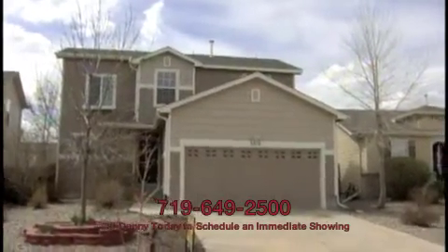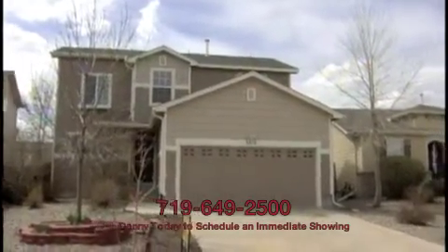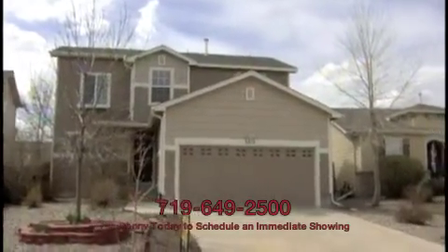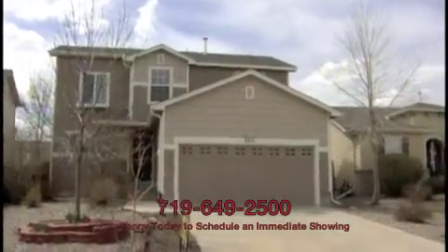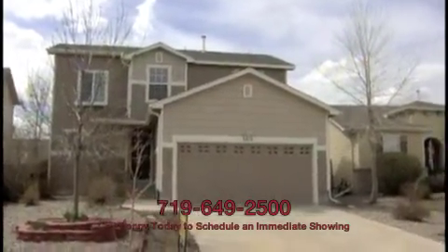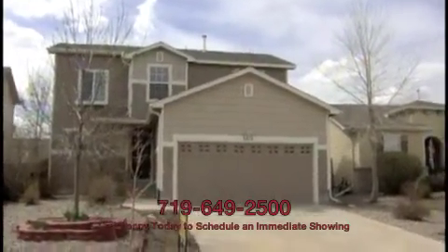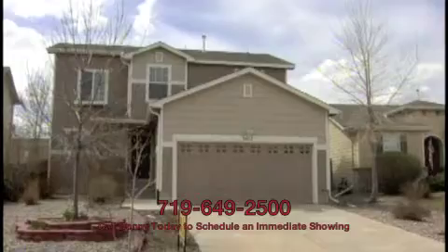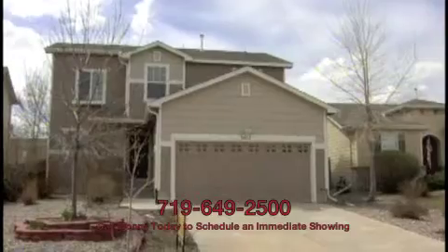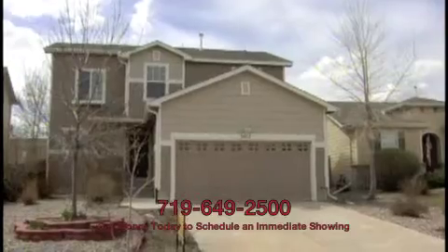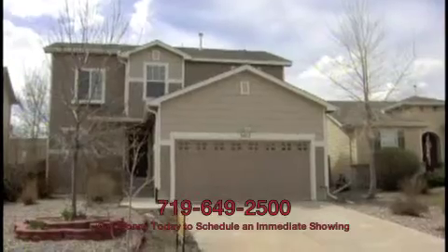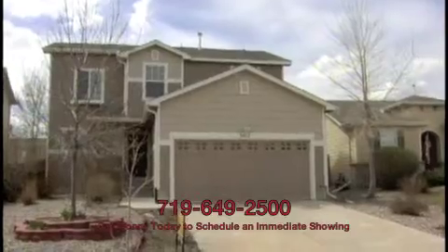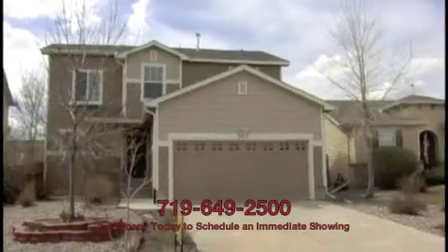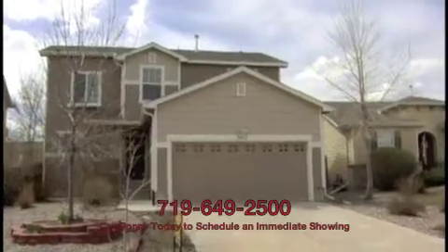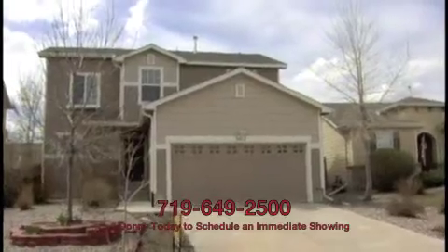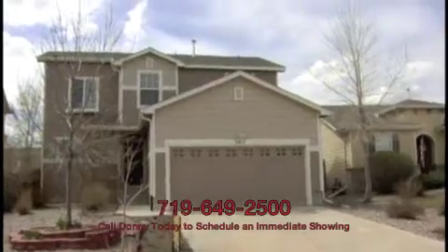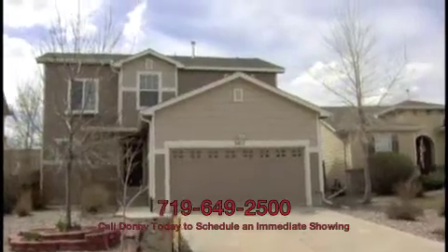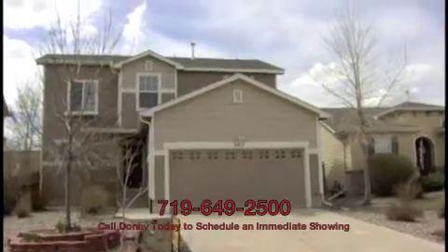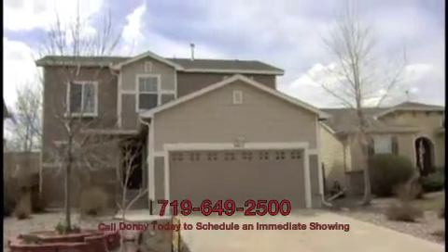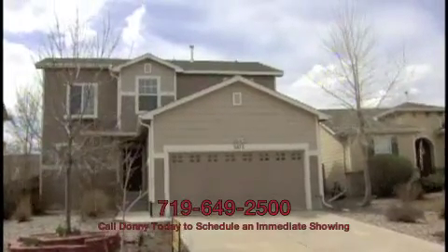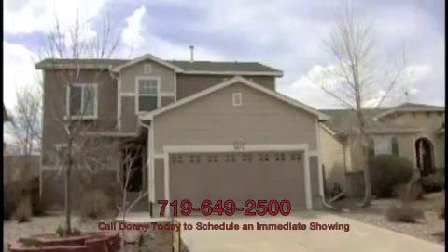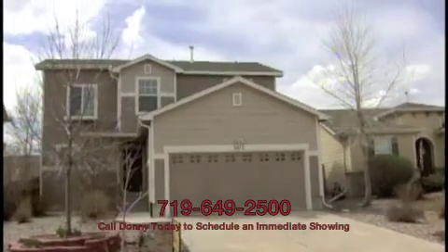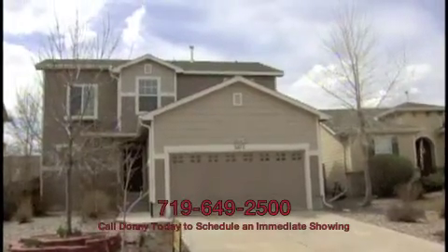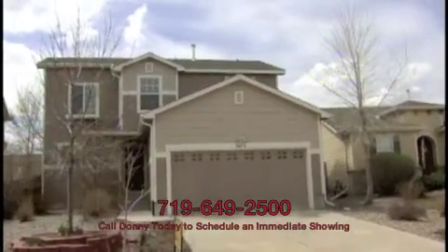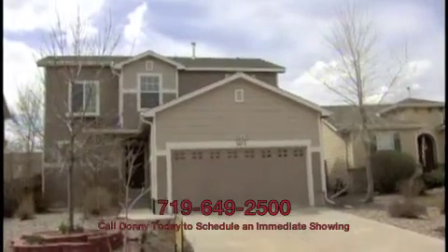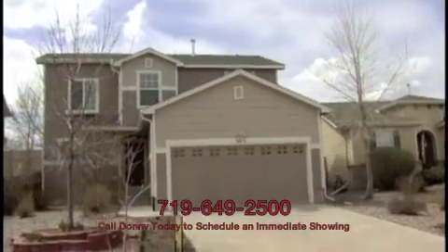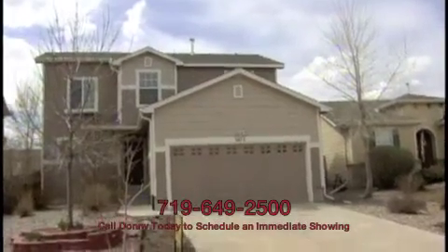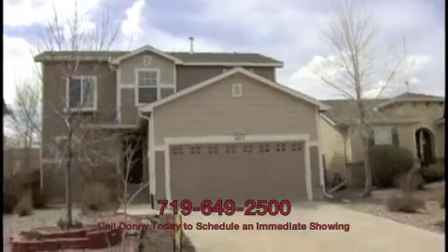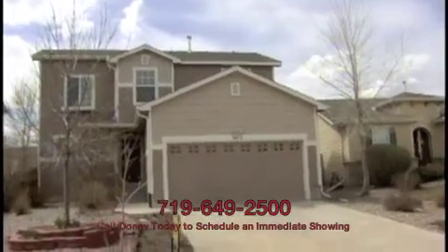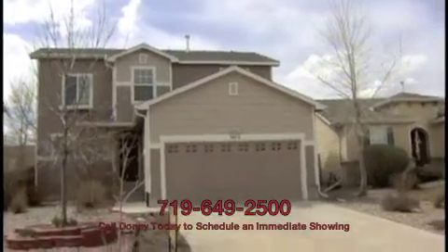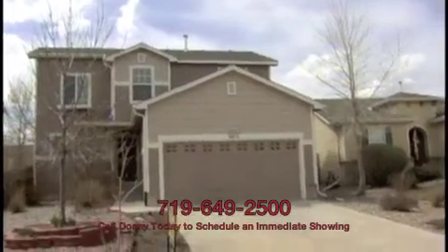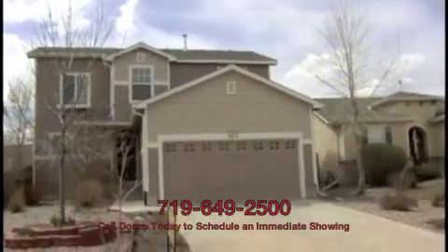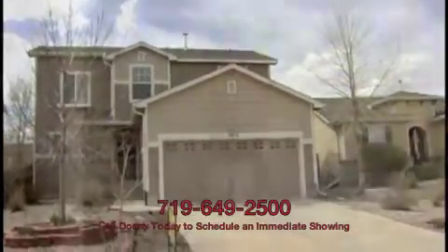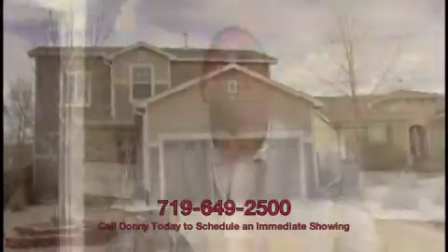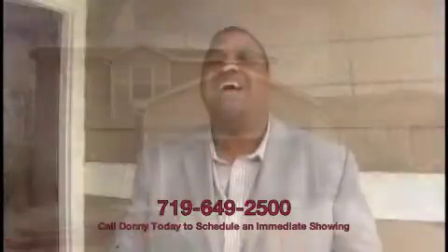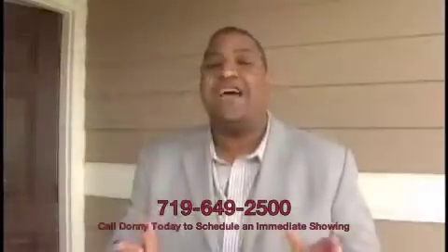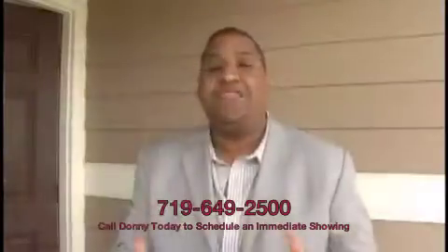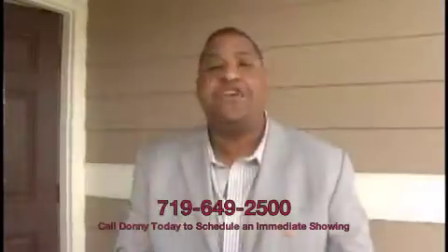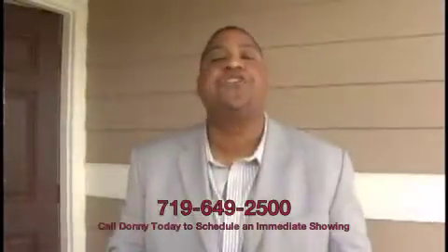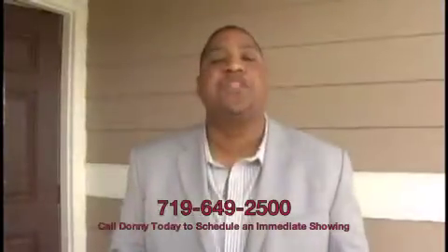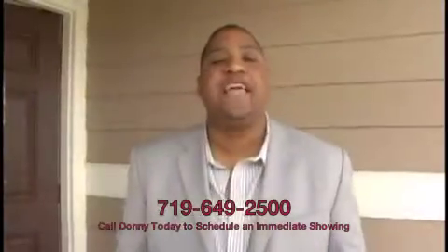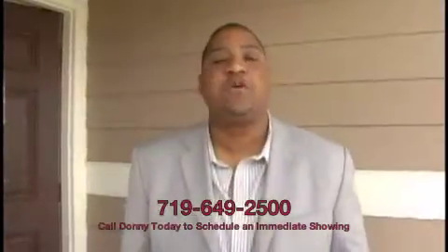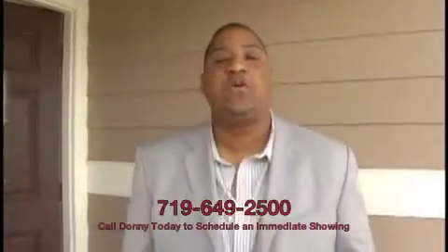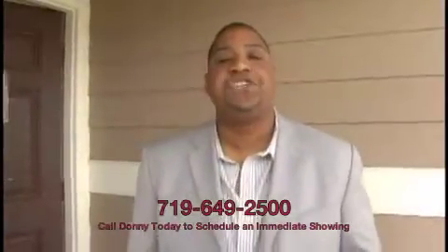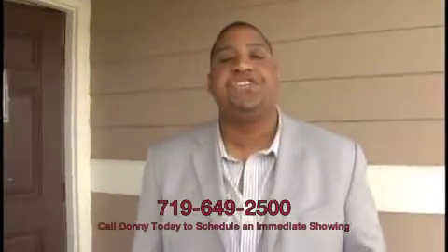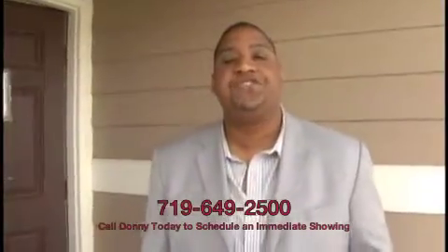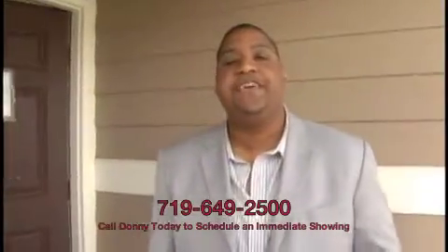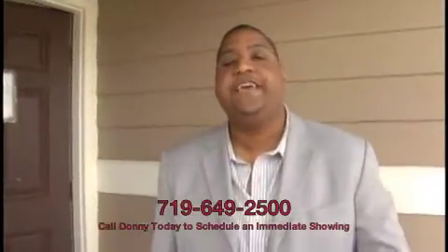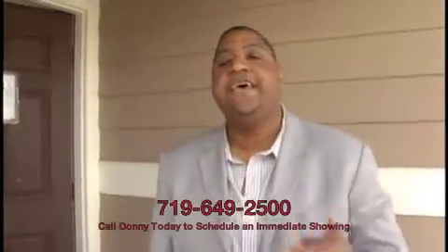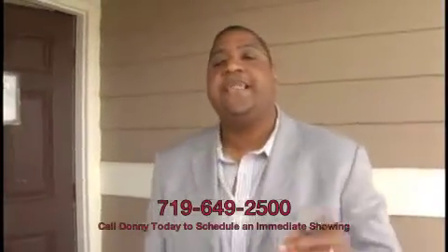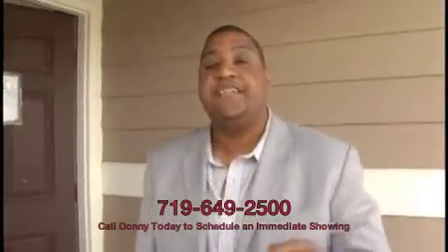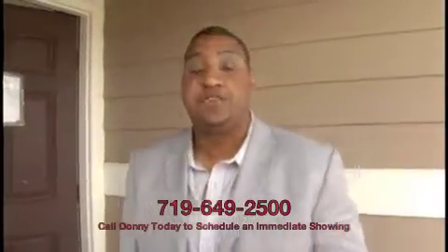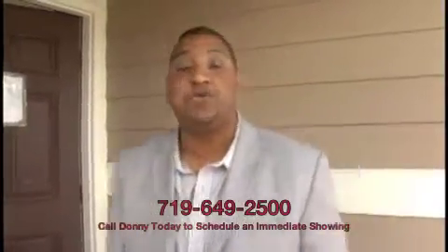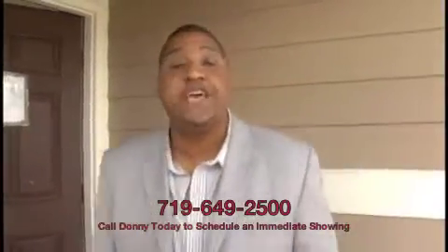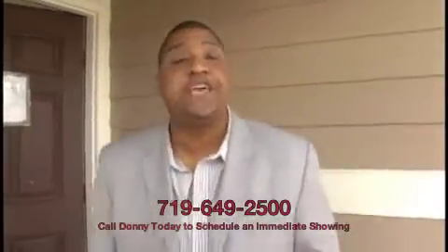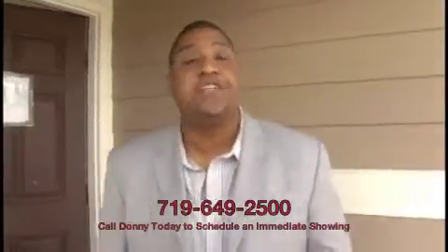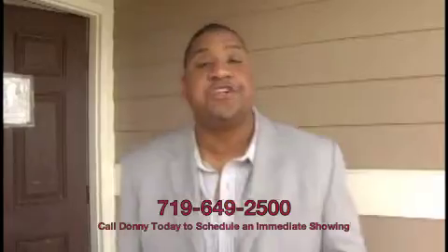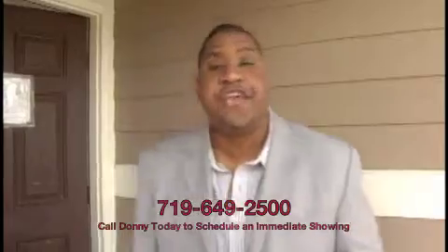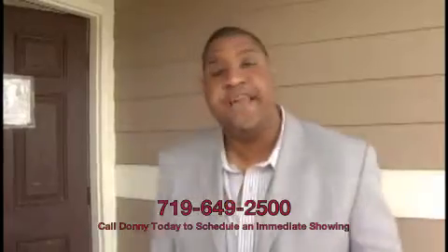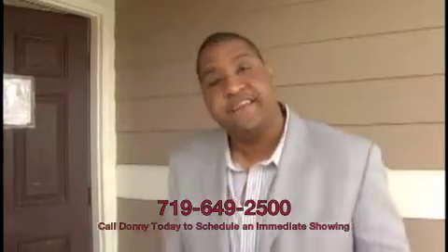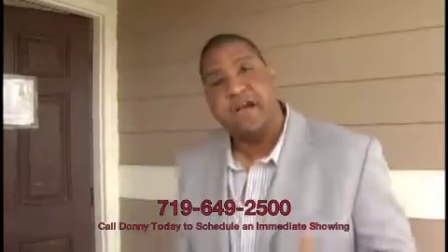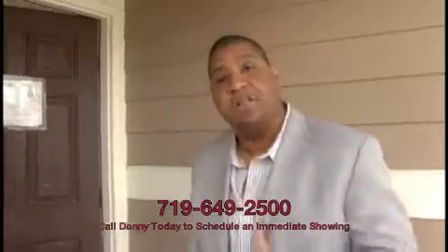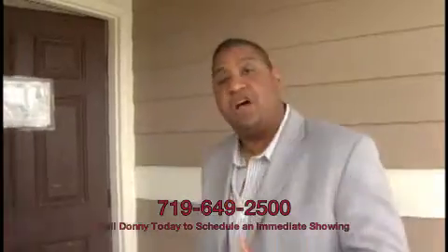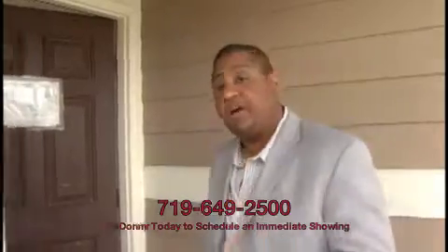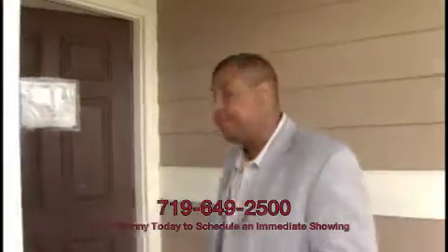$150,000. All it needs is some minor cosmetic work. I think you're going to like what you see — let's go take a look at it, come along.